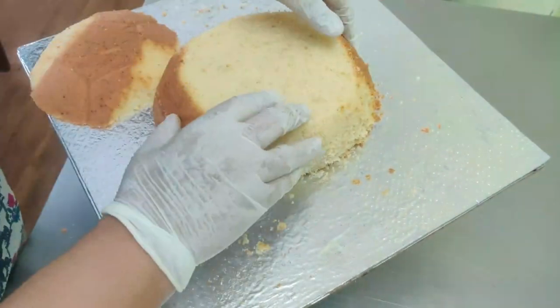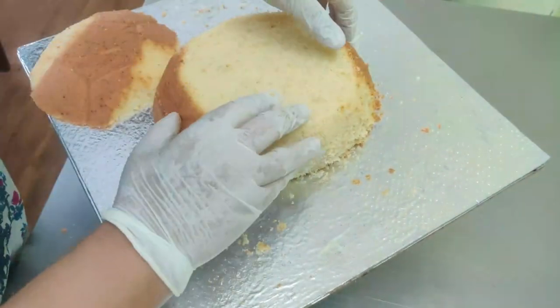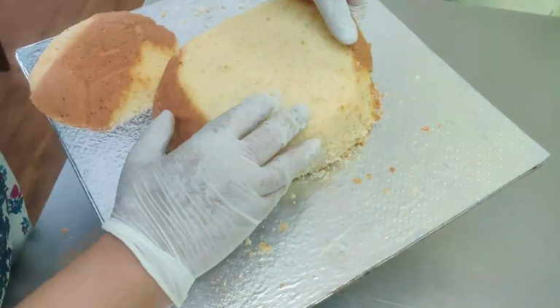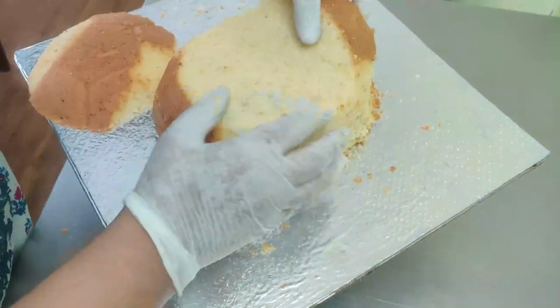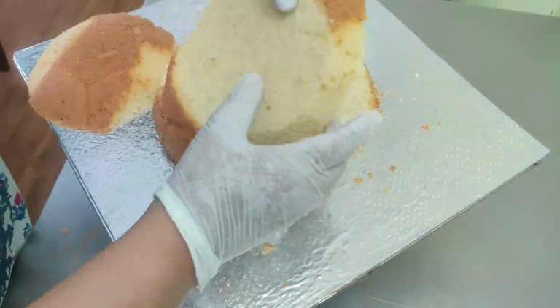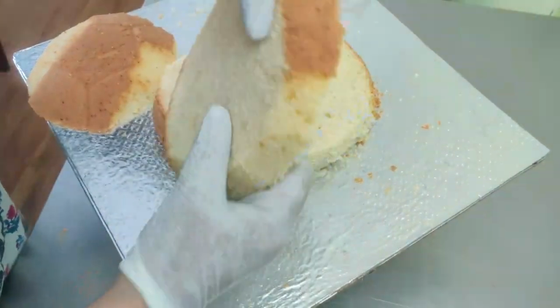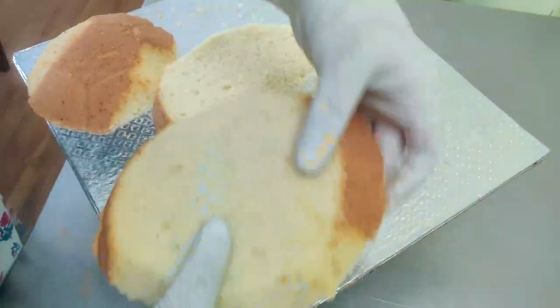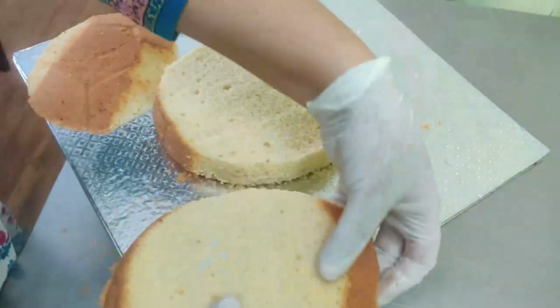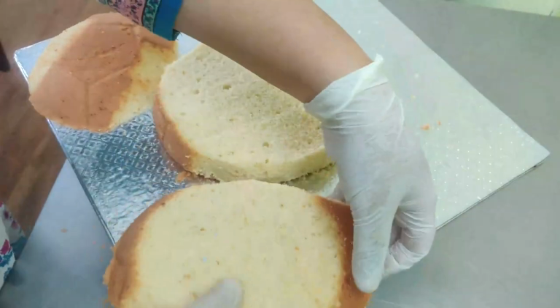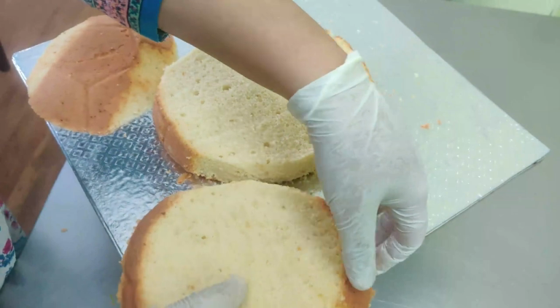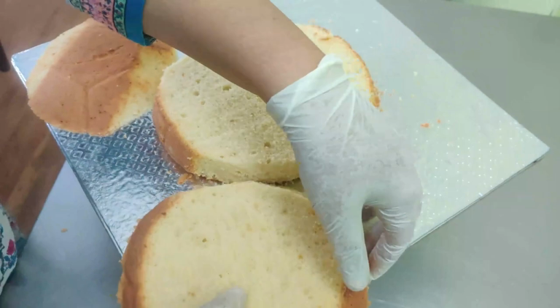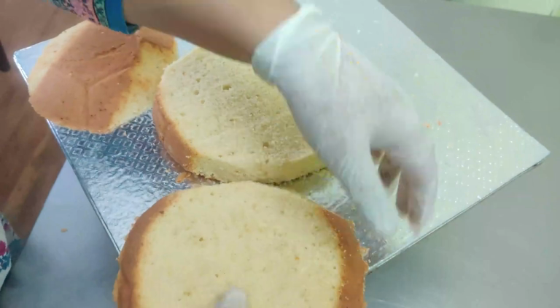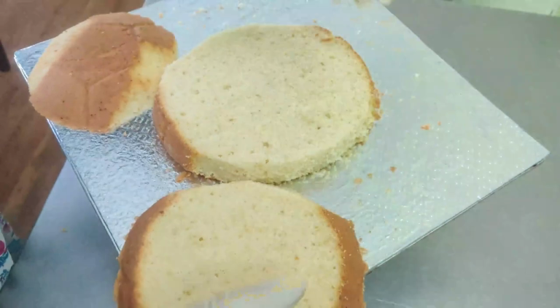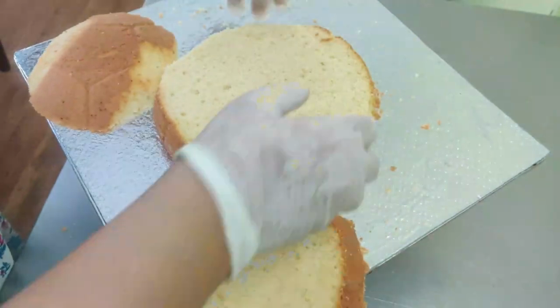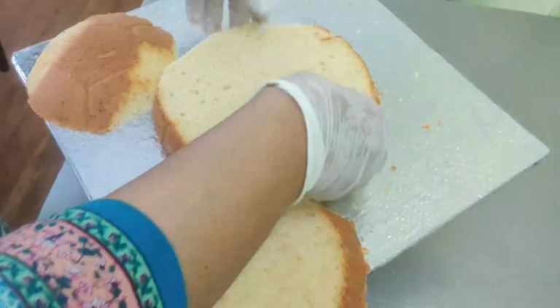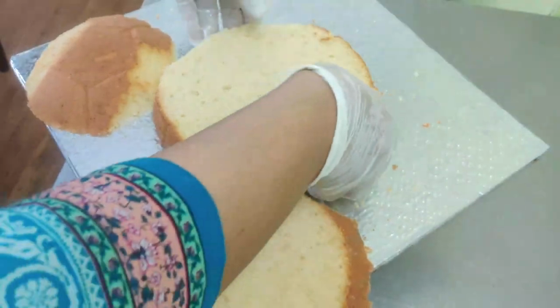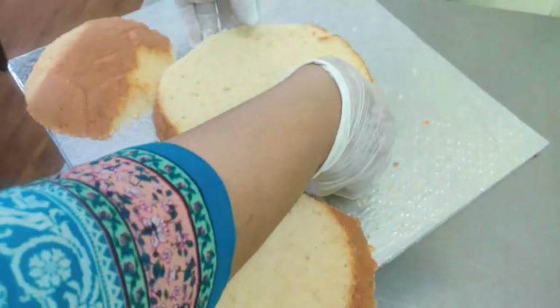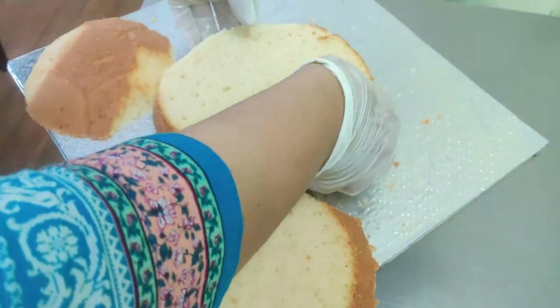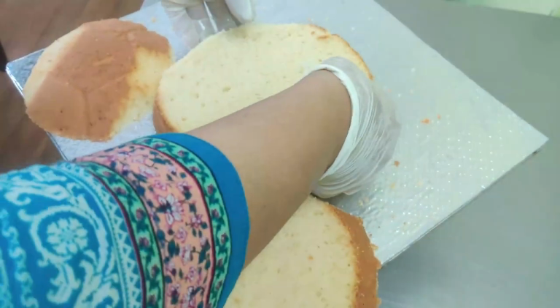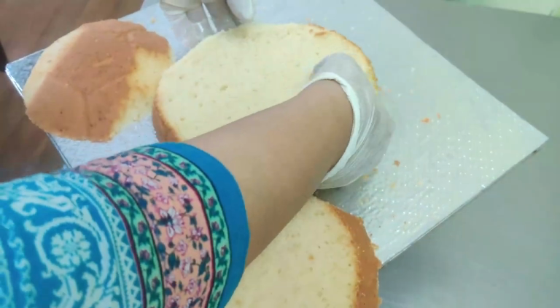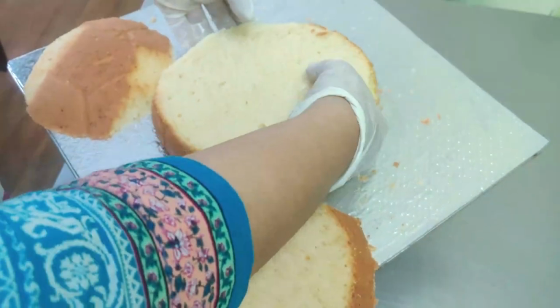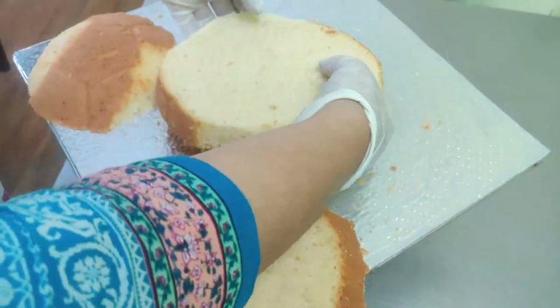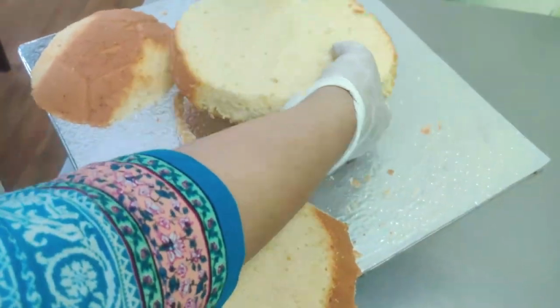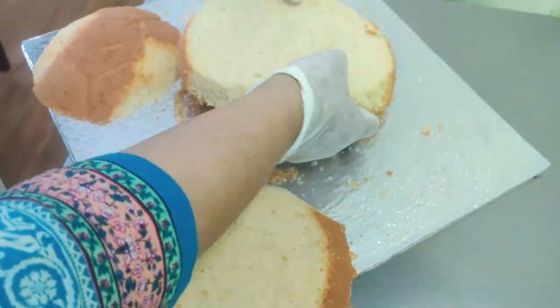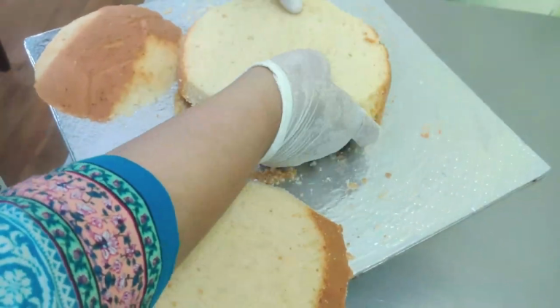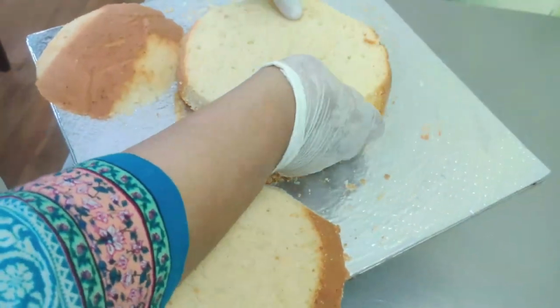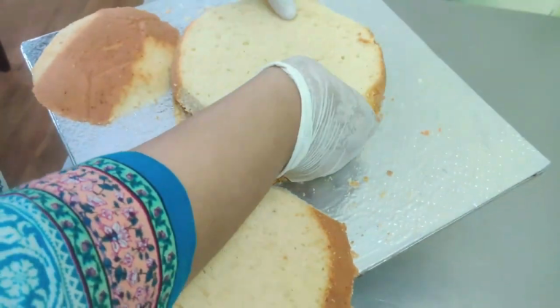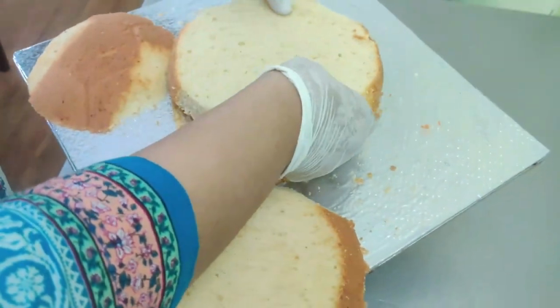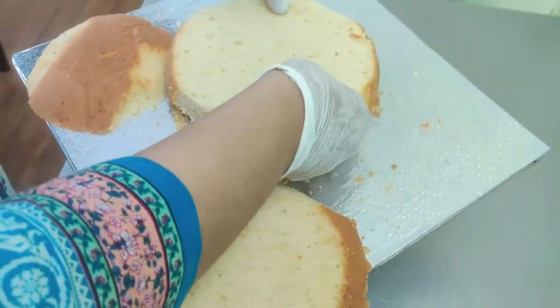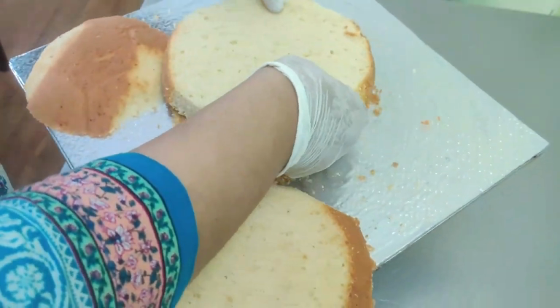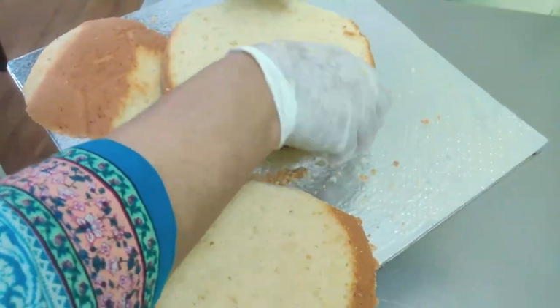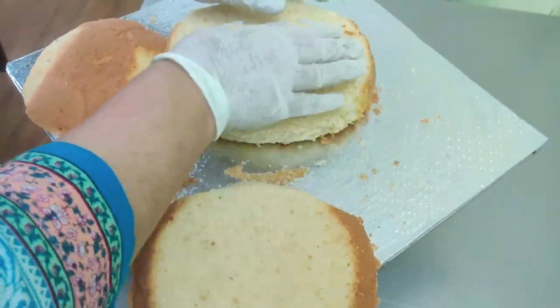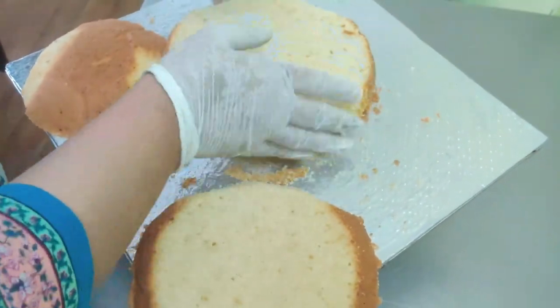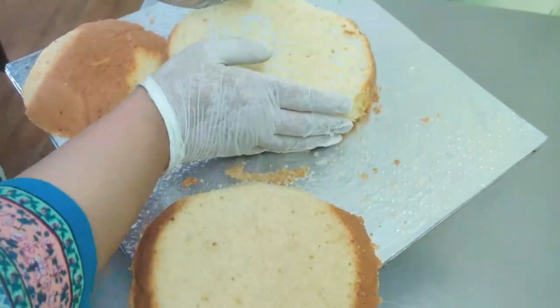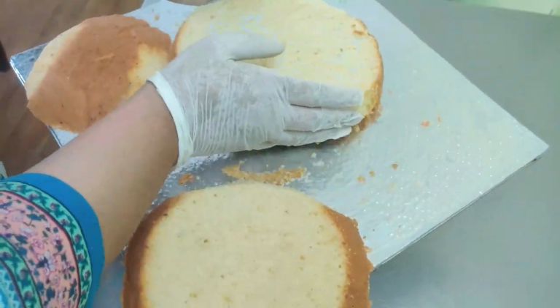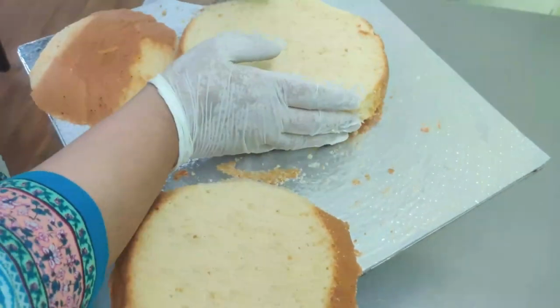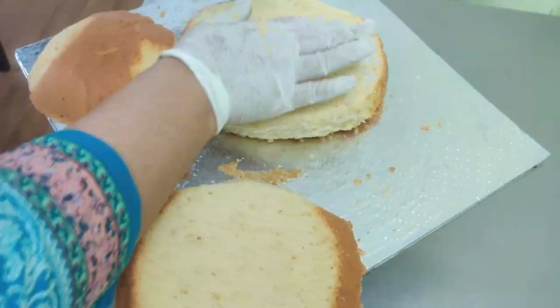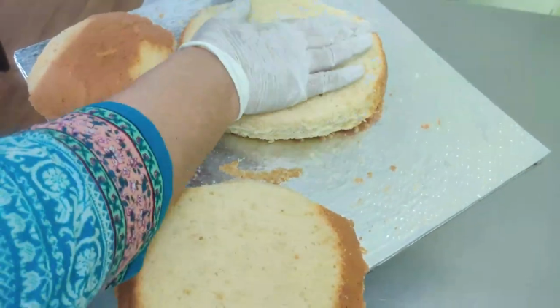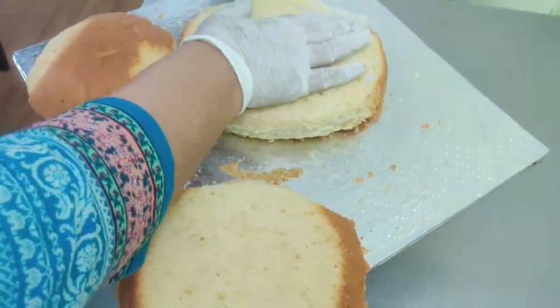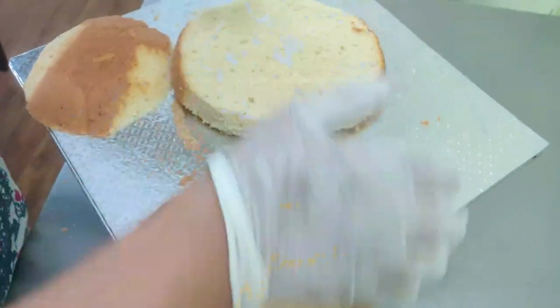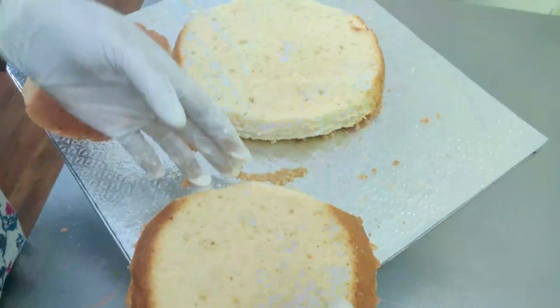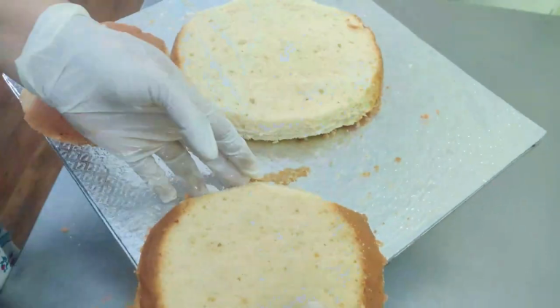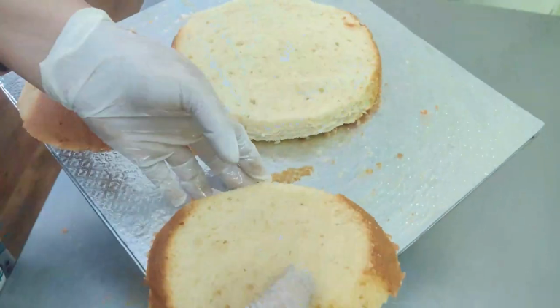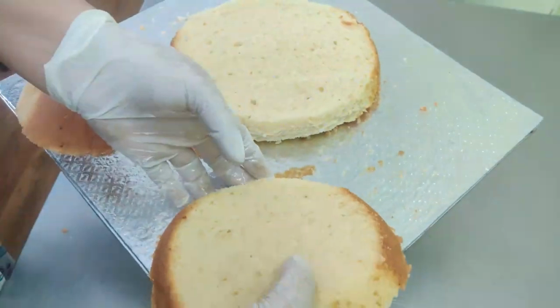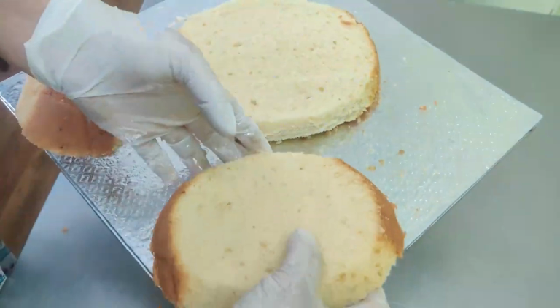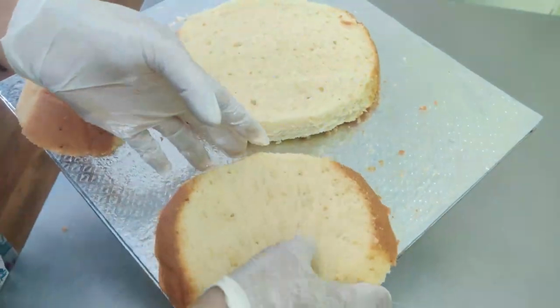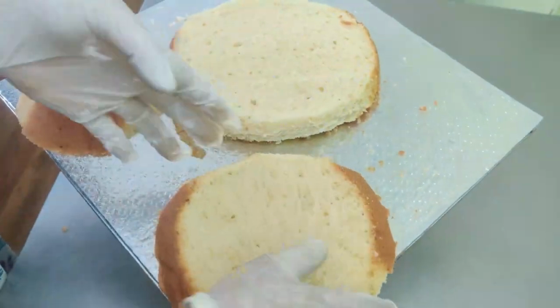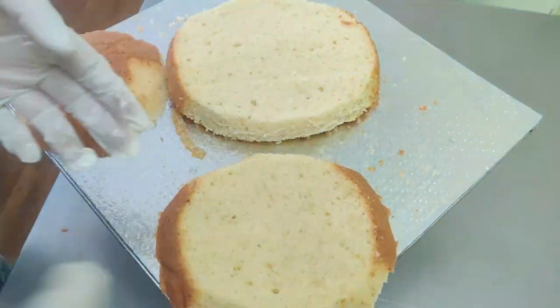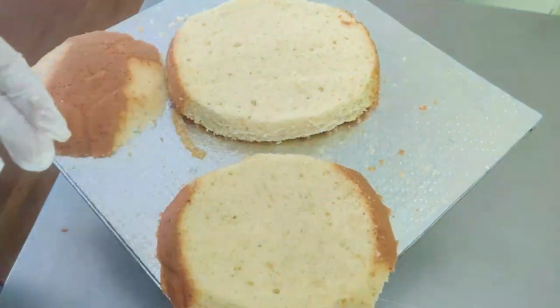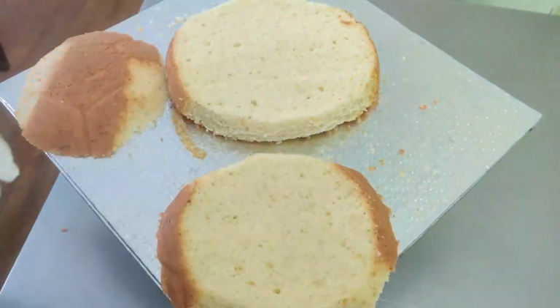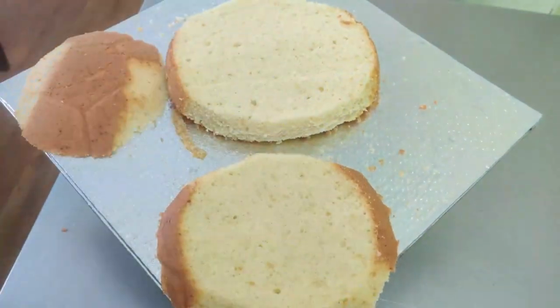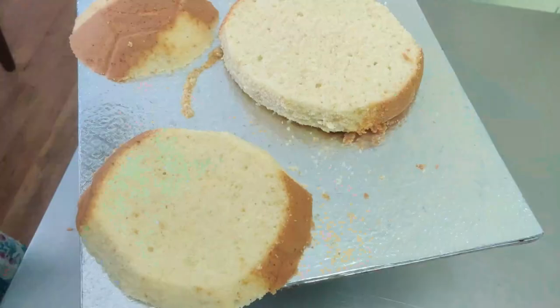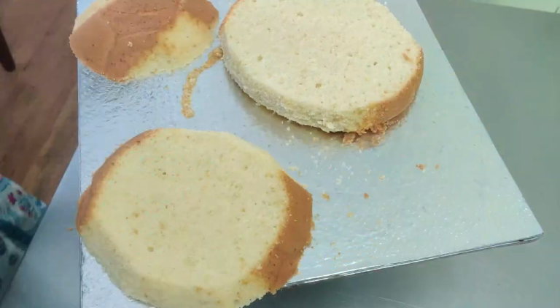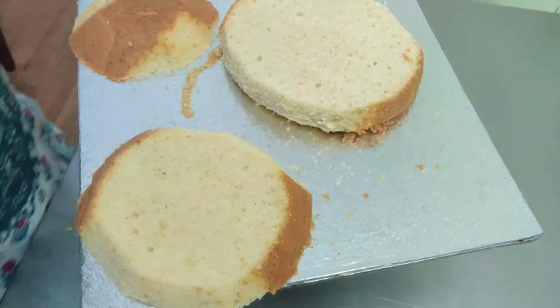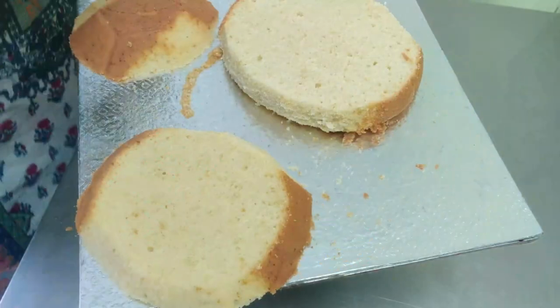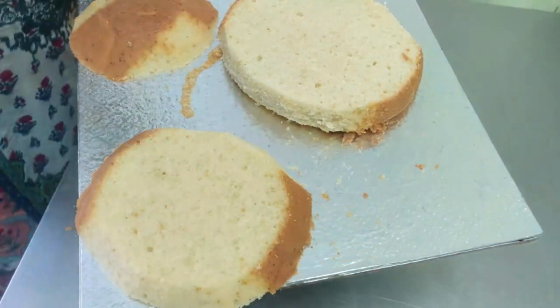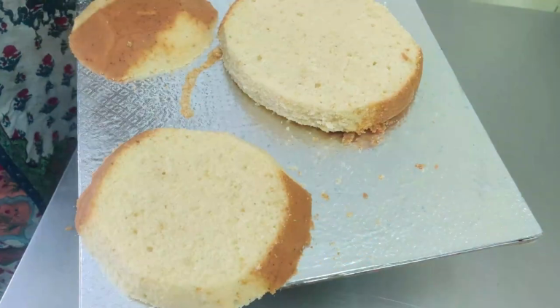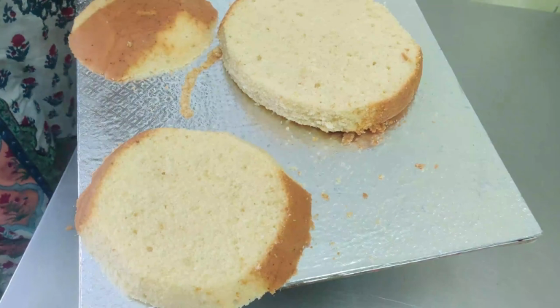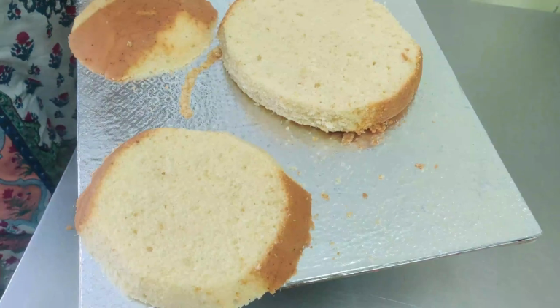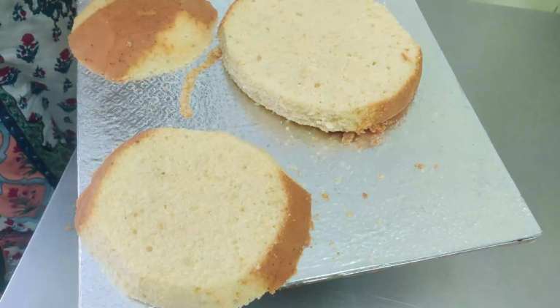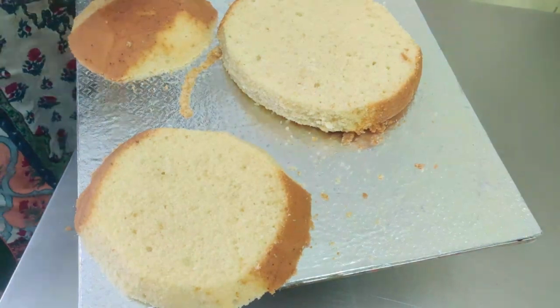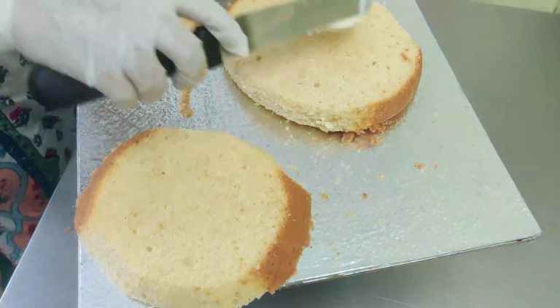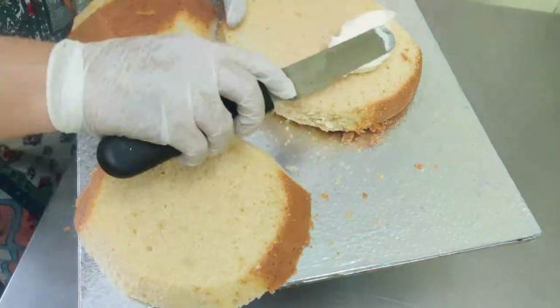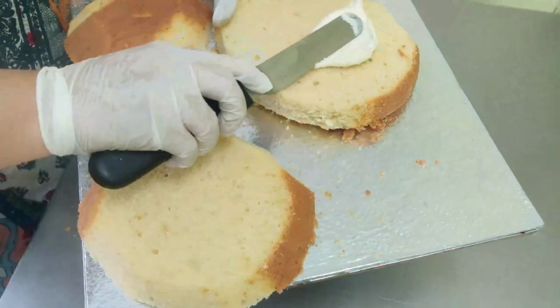I'm slicing it into 3 slices and filling it with some whipped white chocolate ganache and some cherries. I'm using a 12 by 12 inch square cake board to assemble this dinosaur.